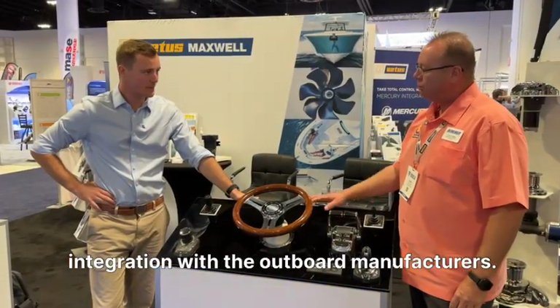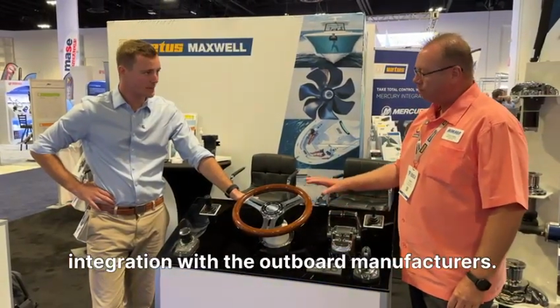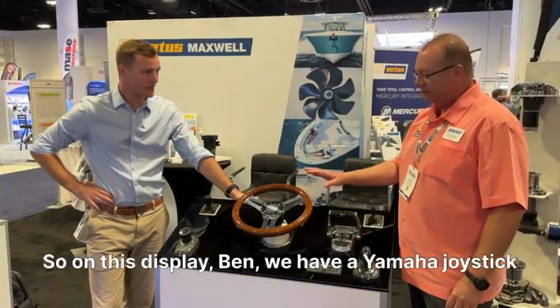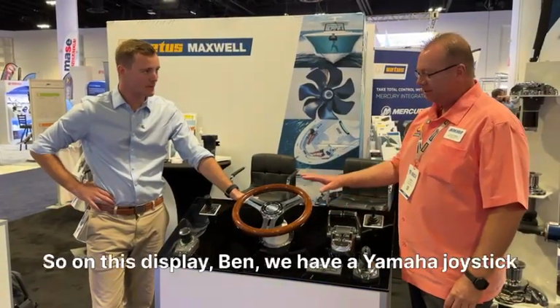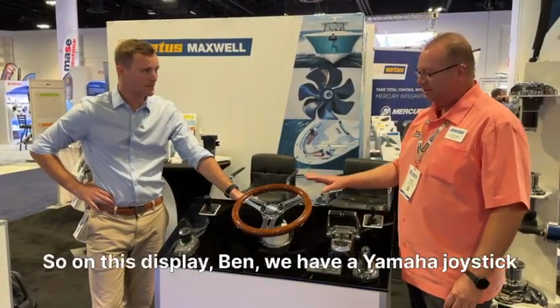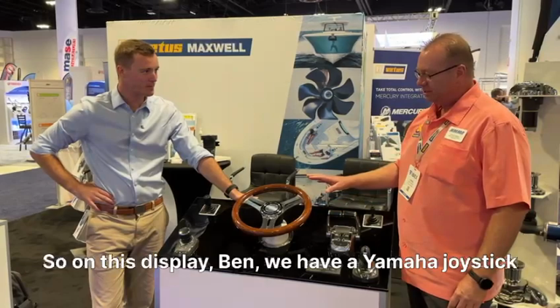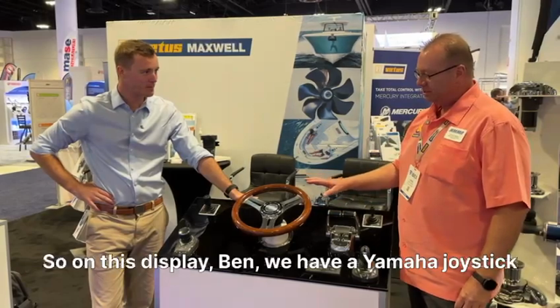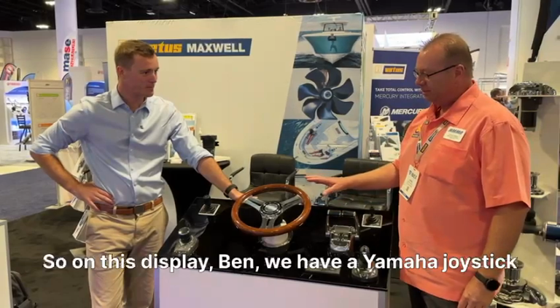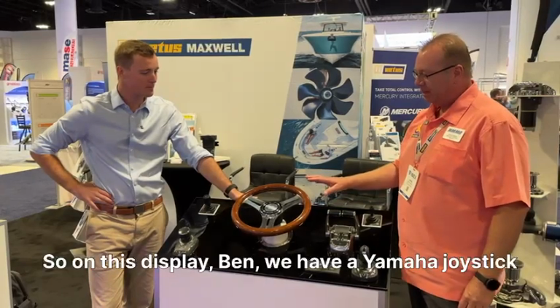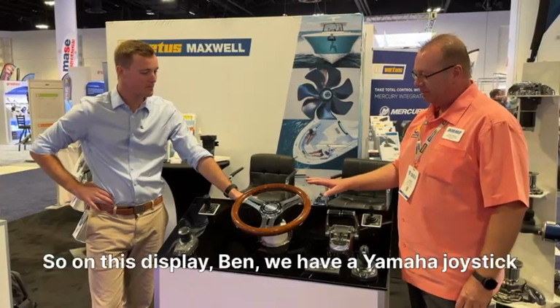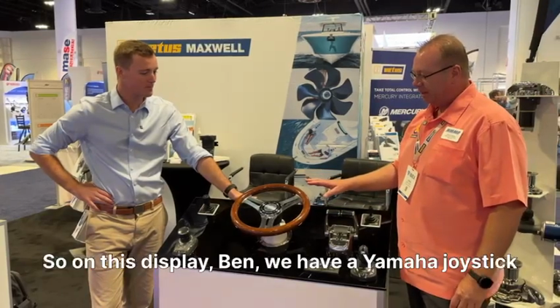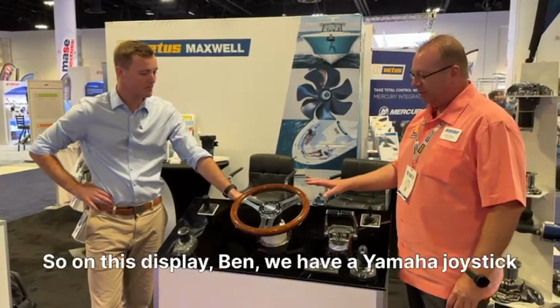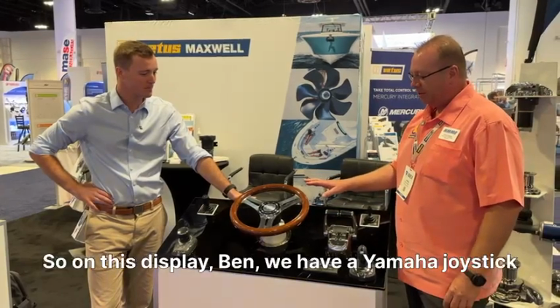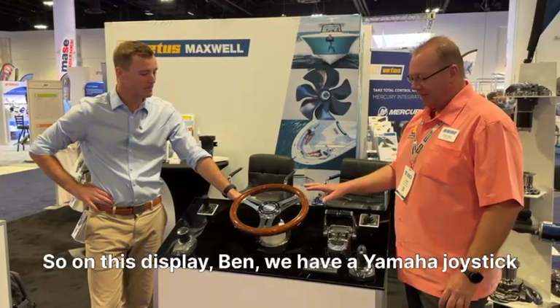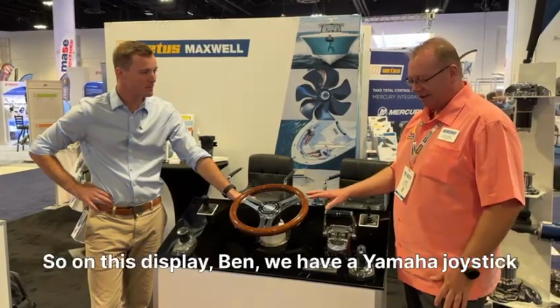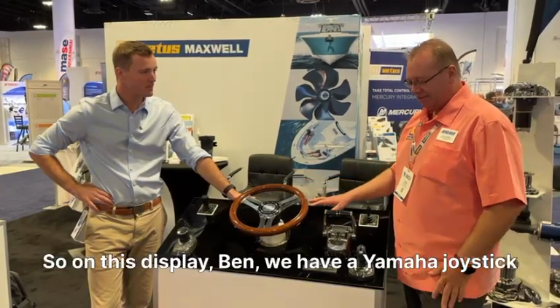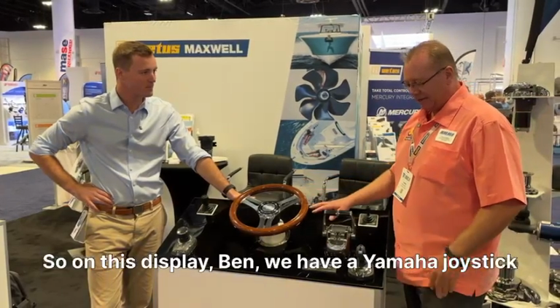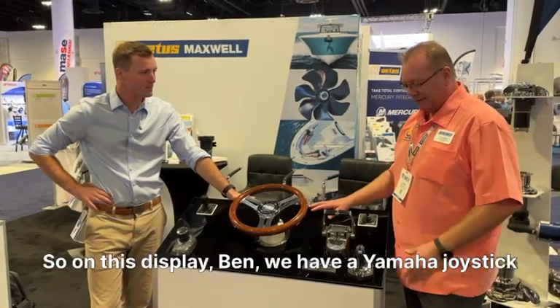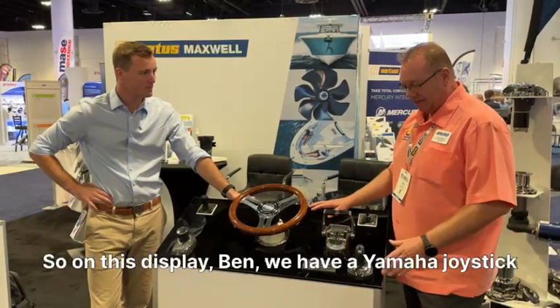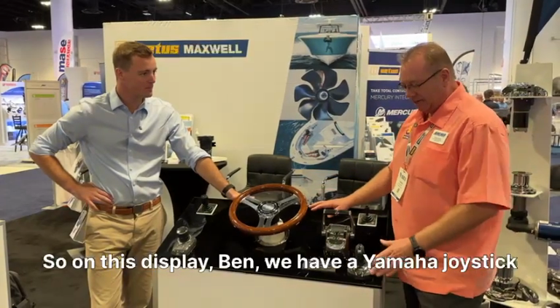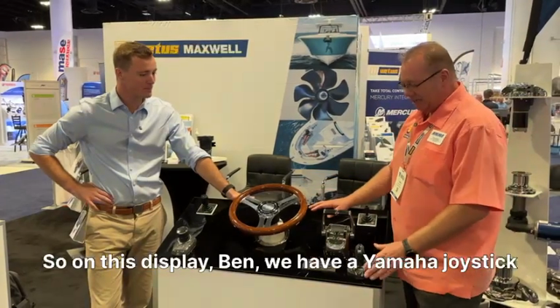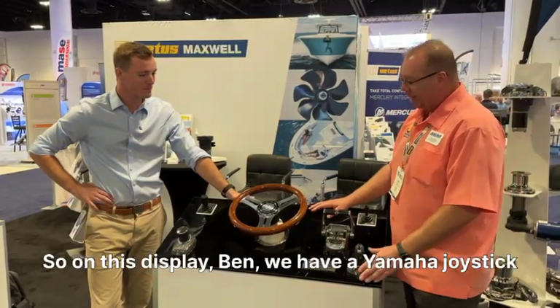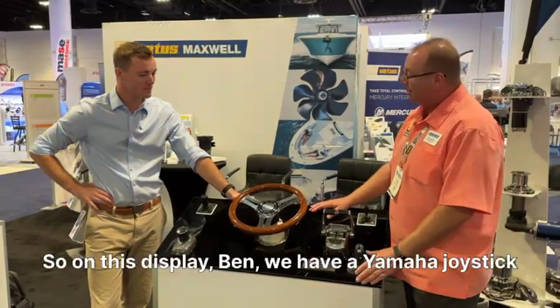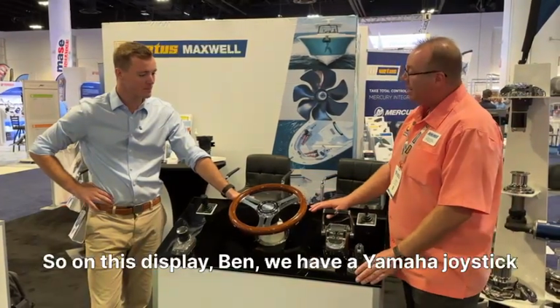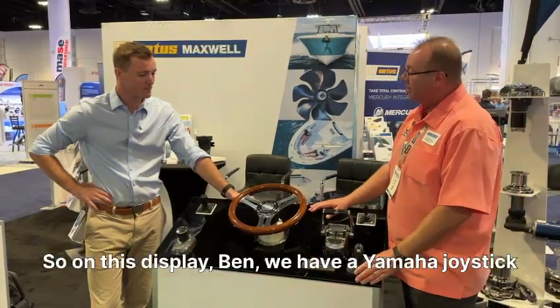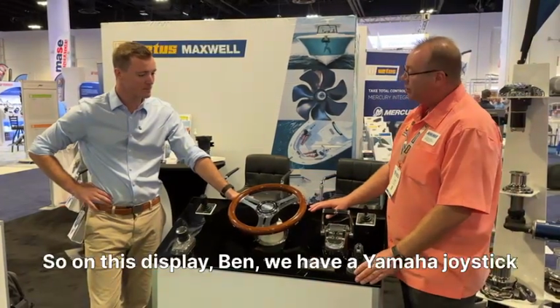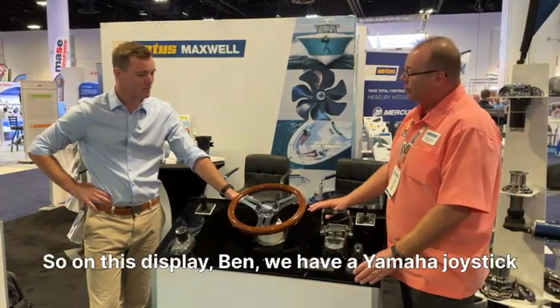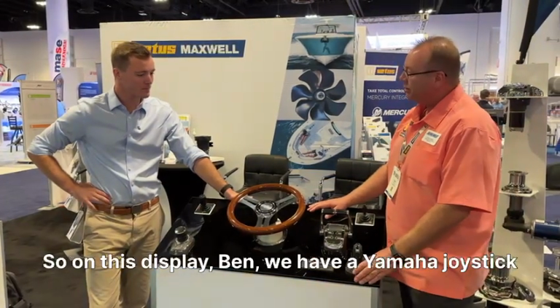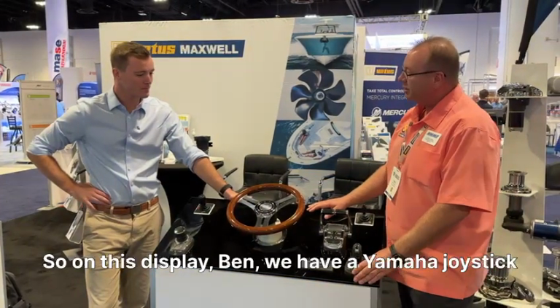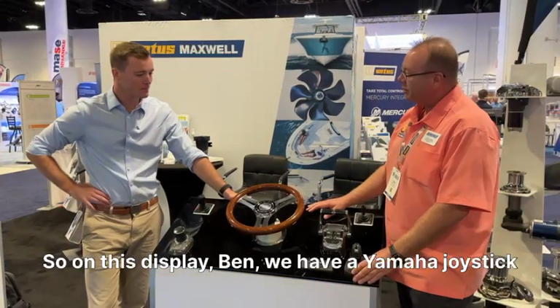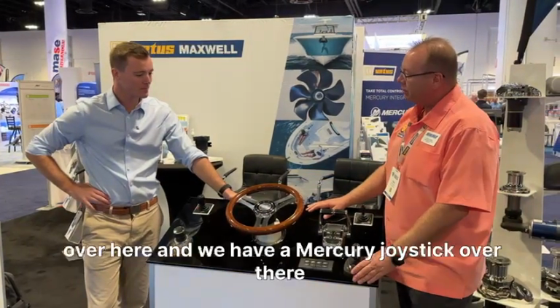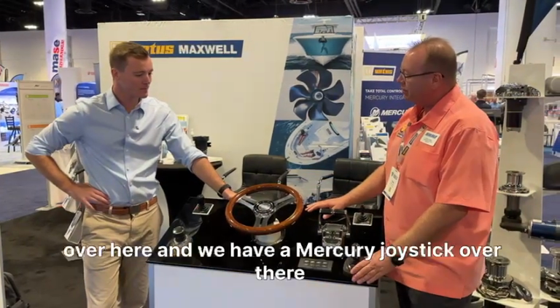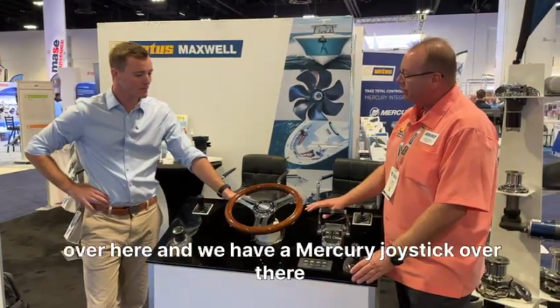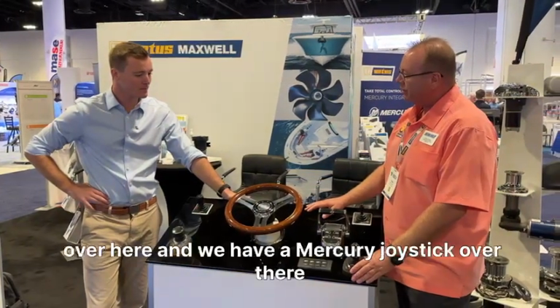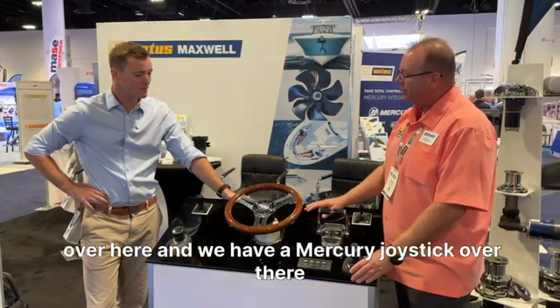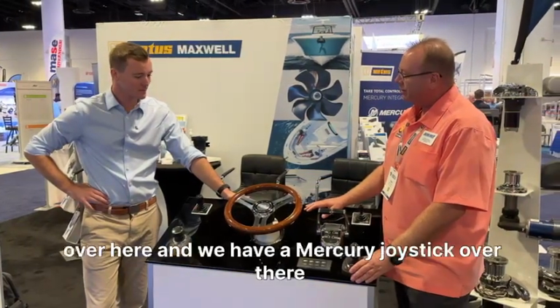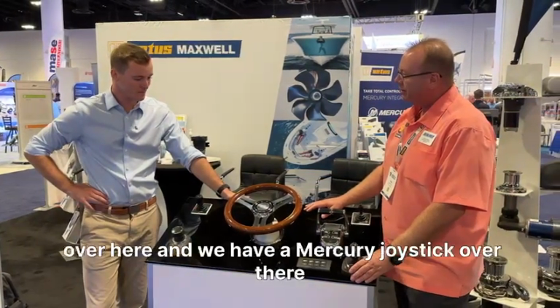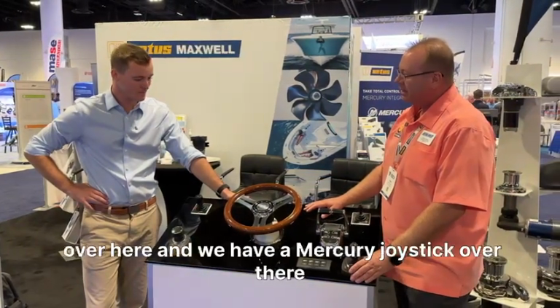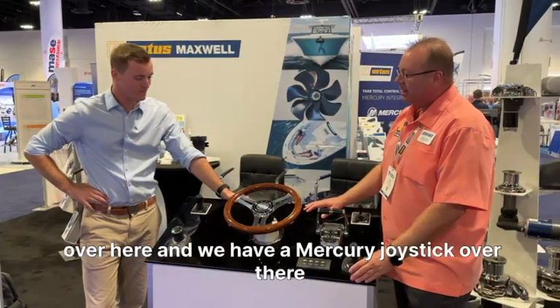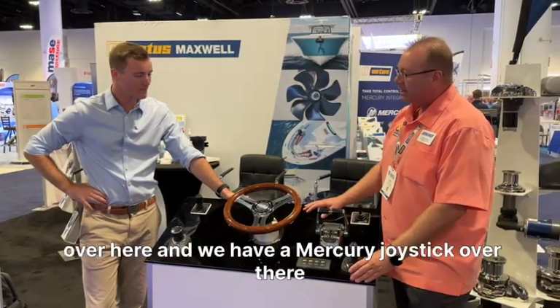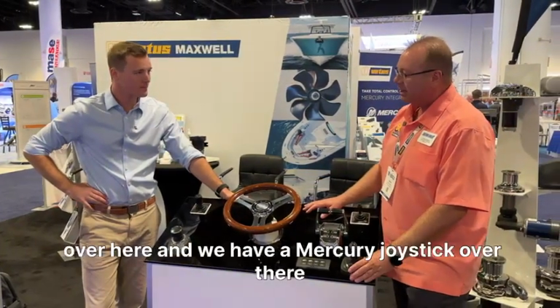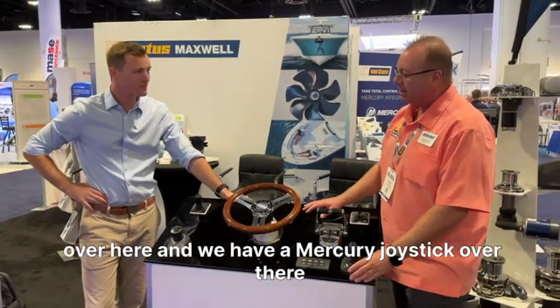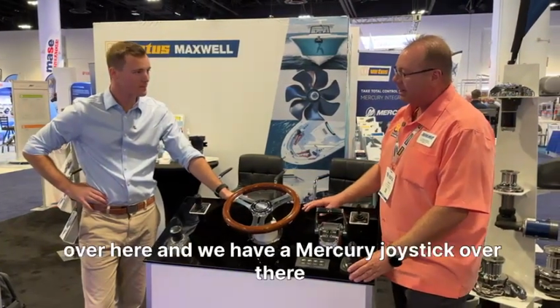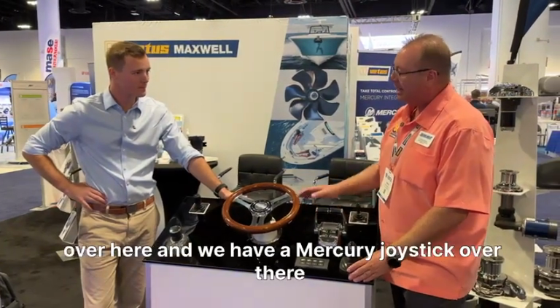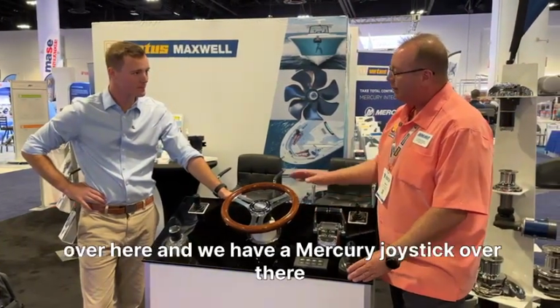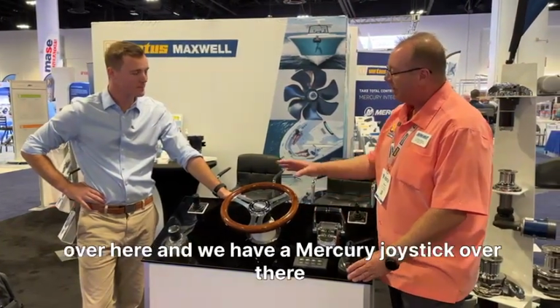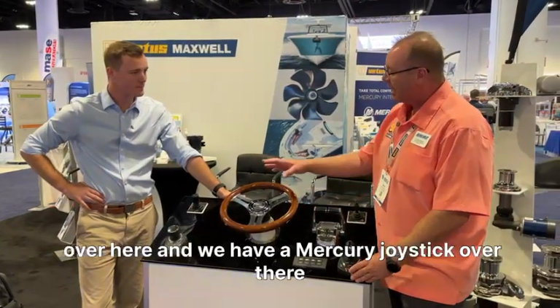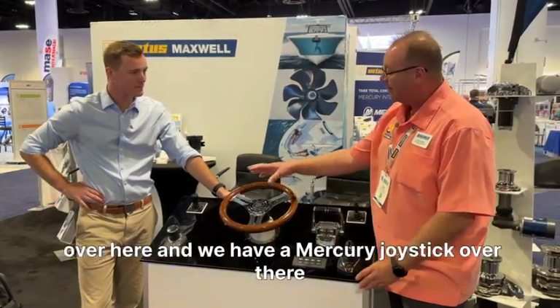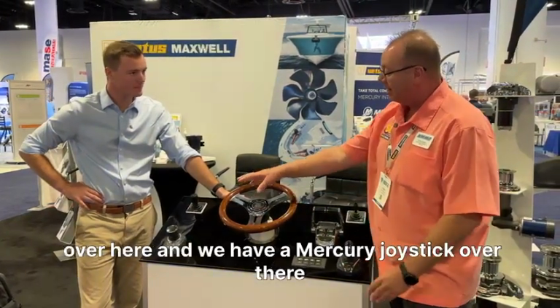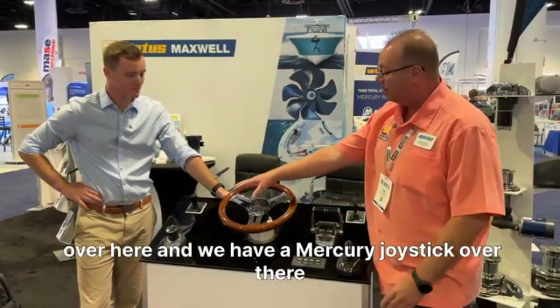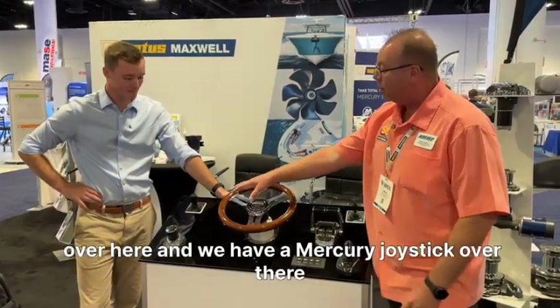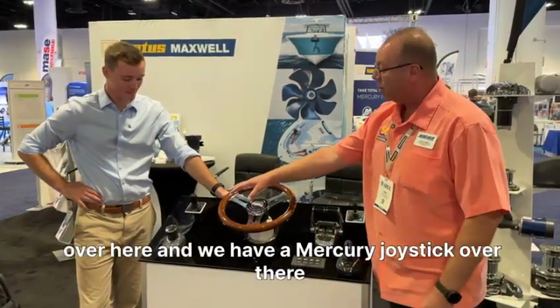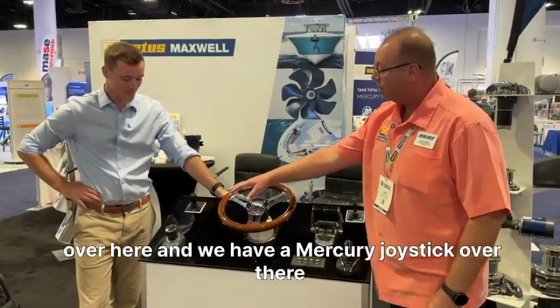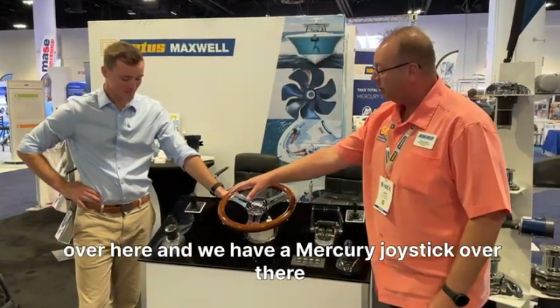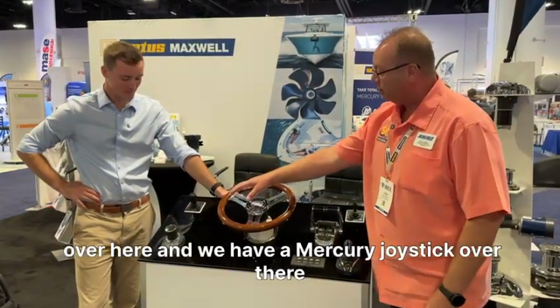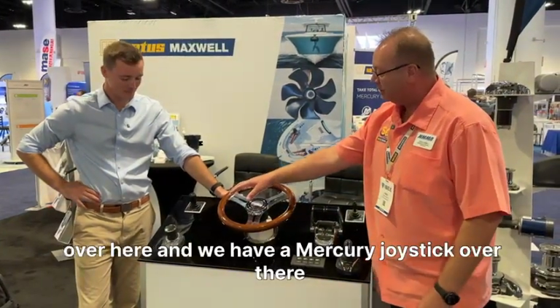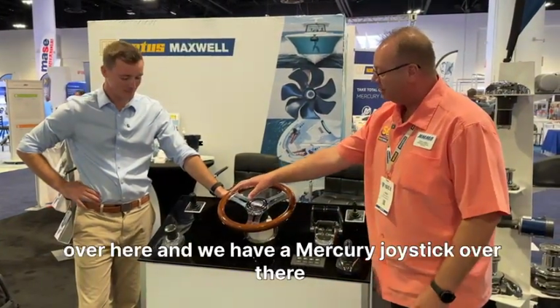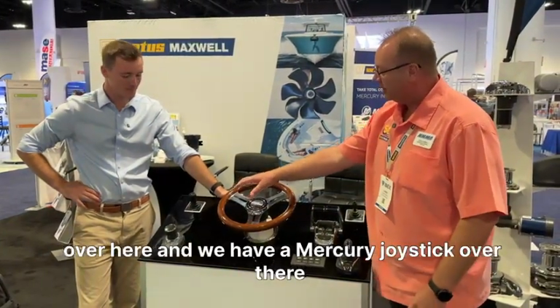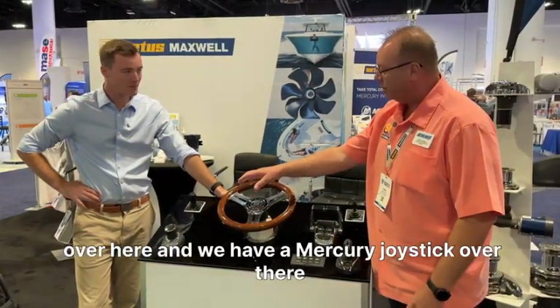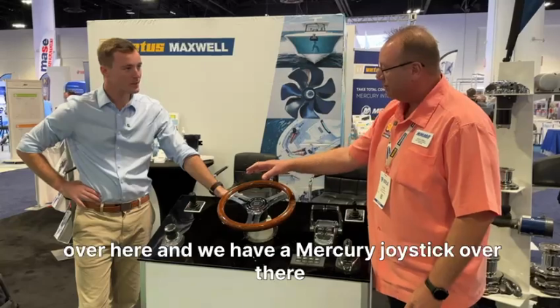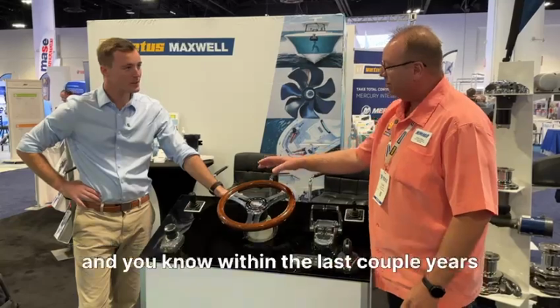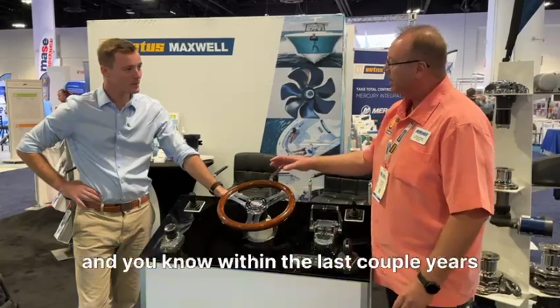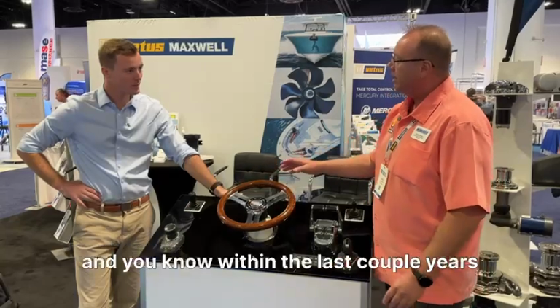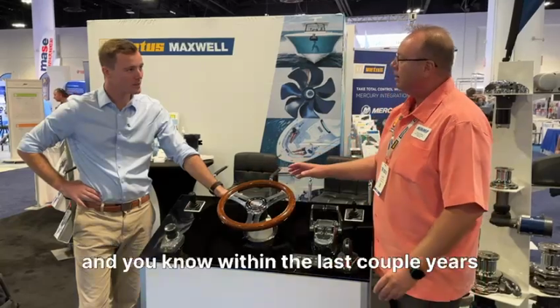On this display, we have a Yamaha joystick over here, and we have a Mercury joystick over there.